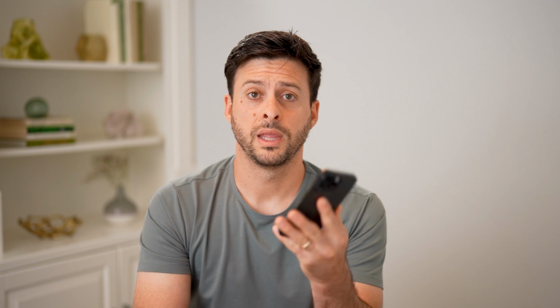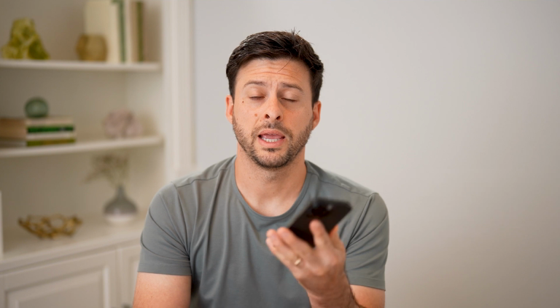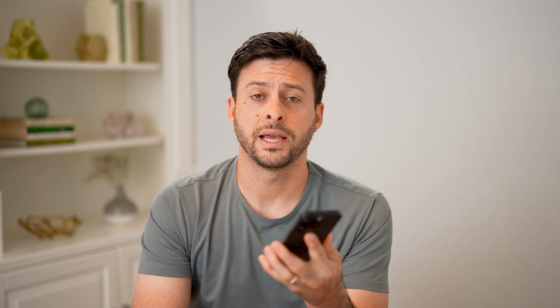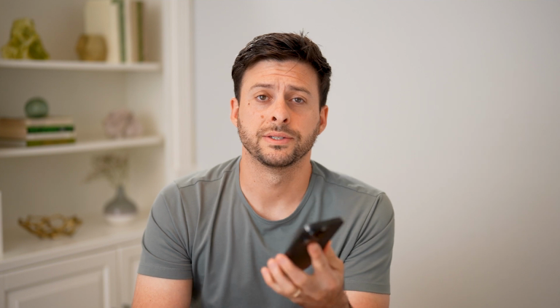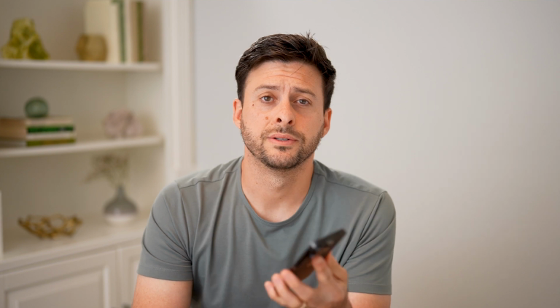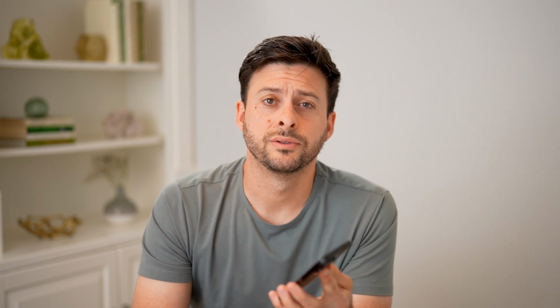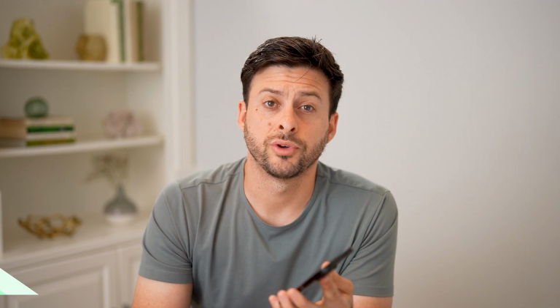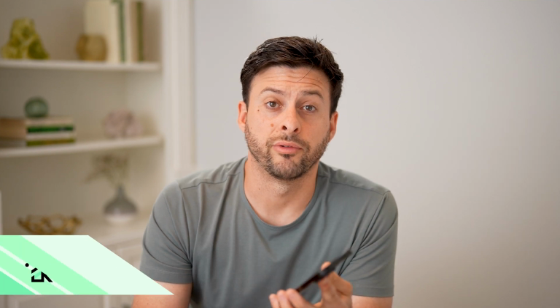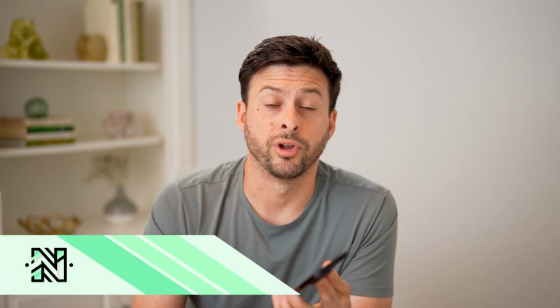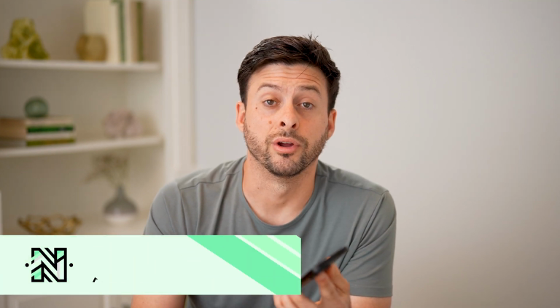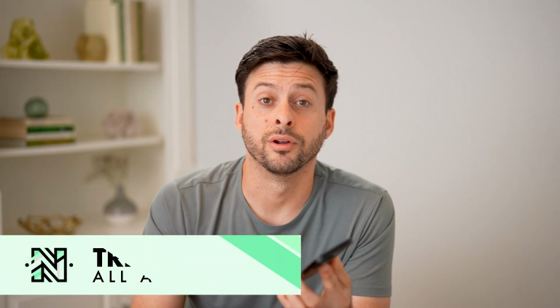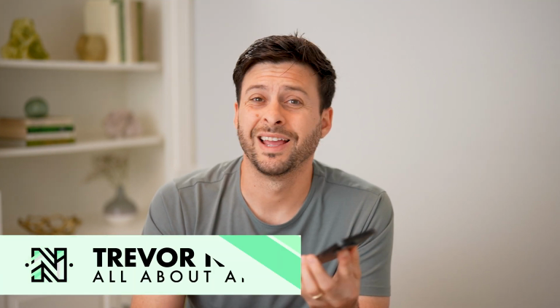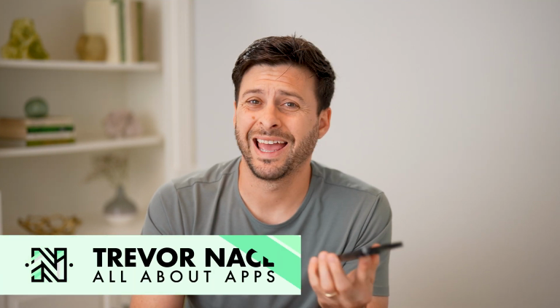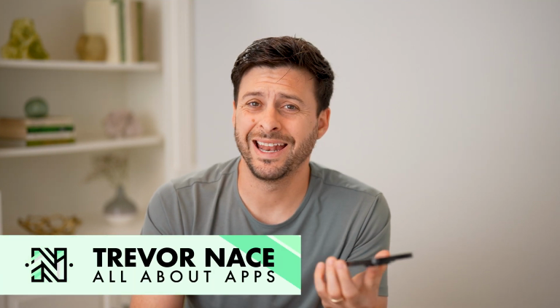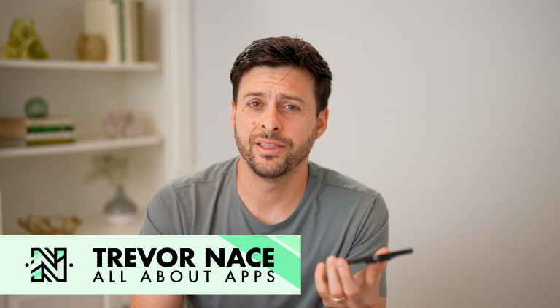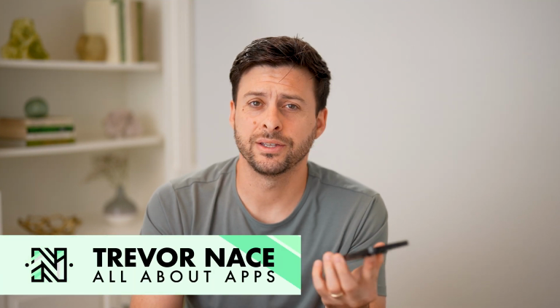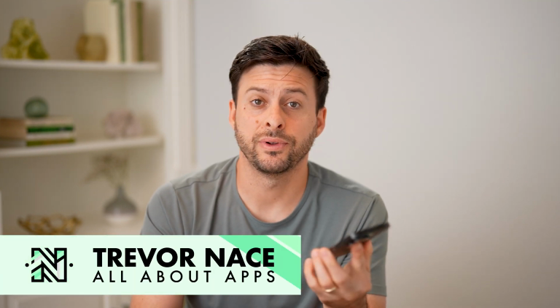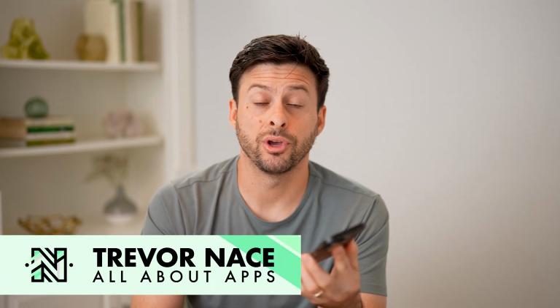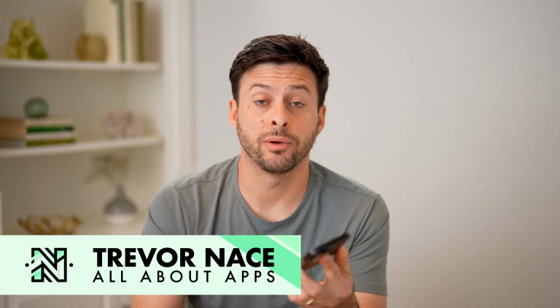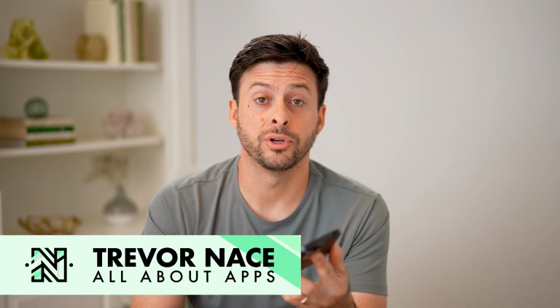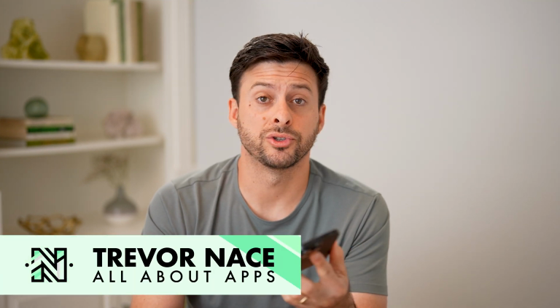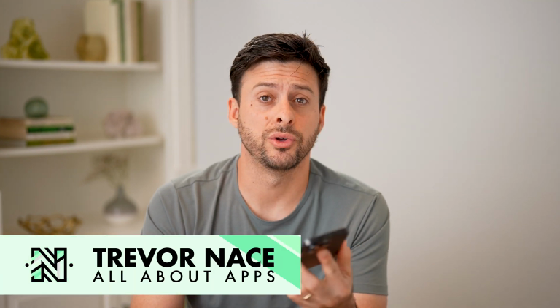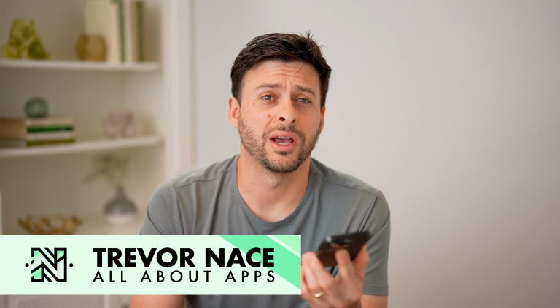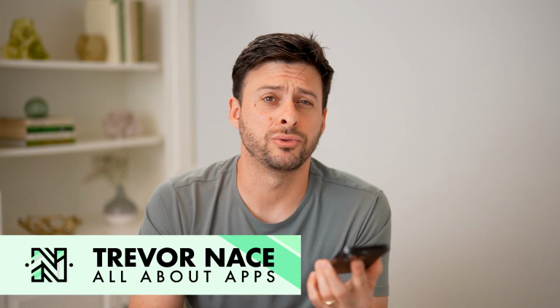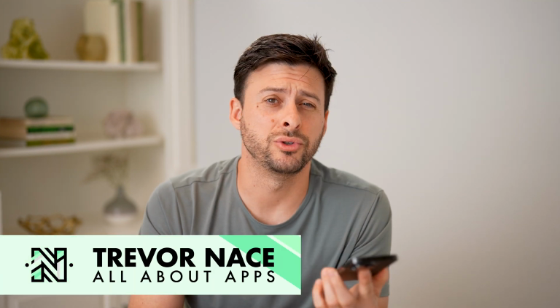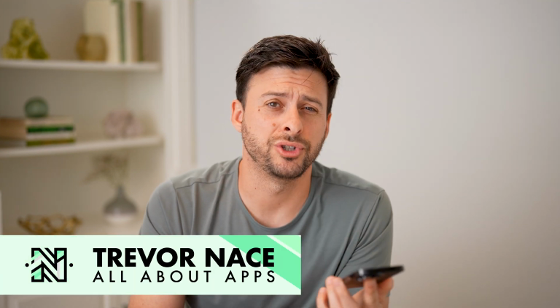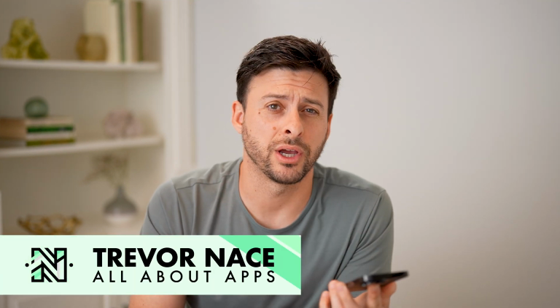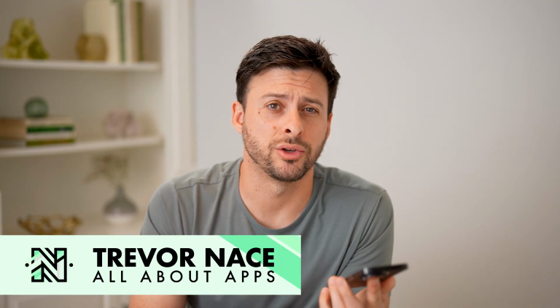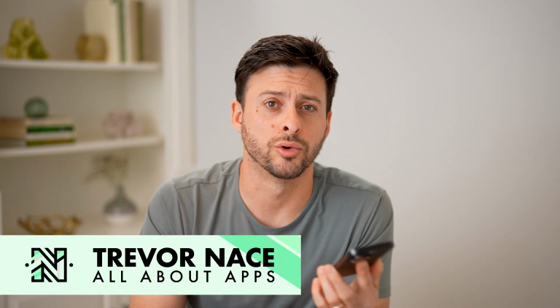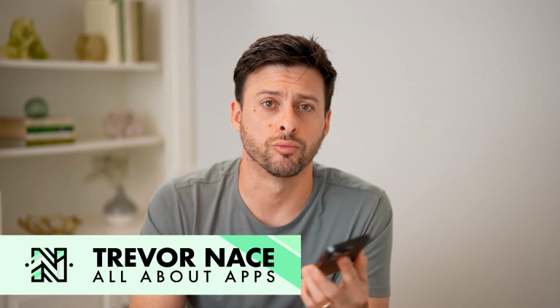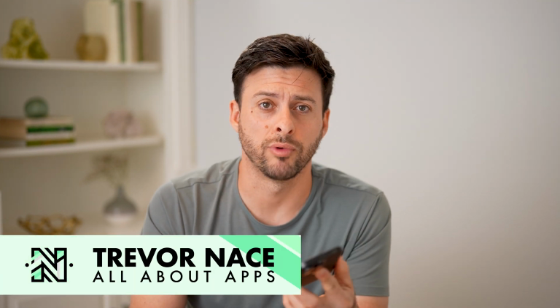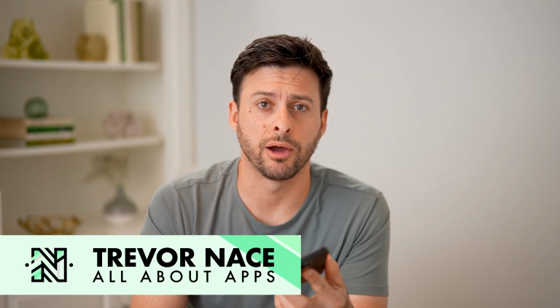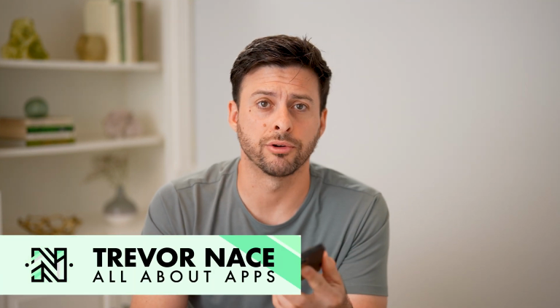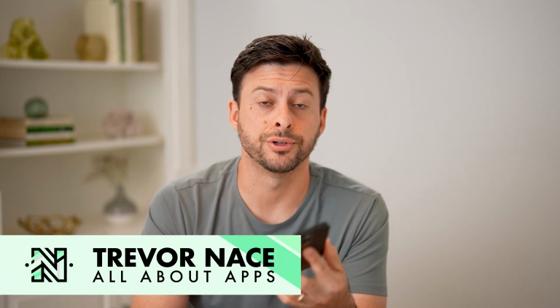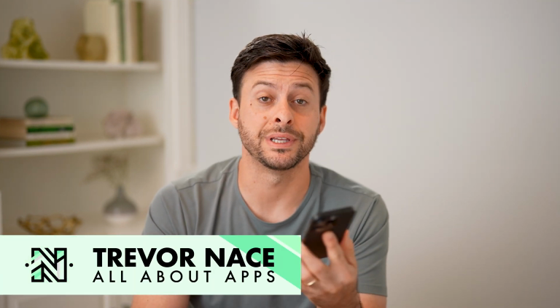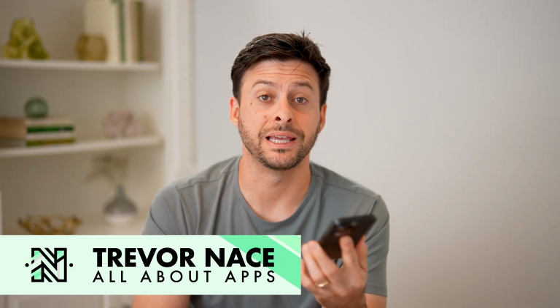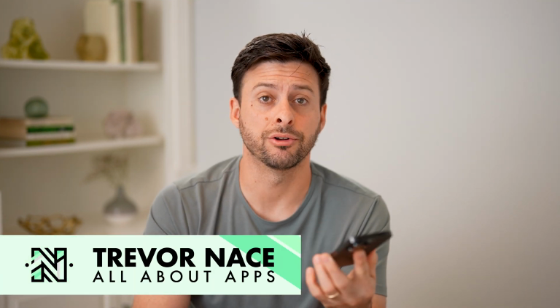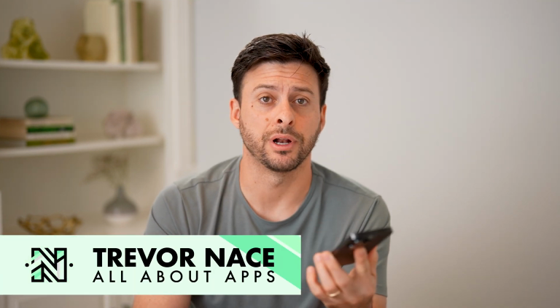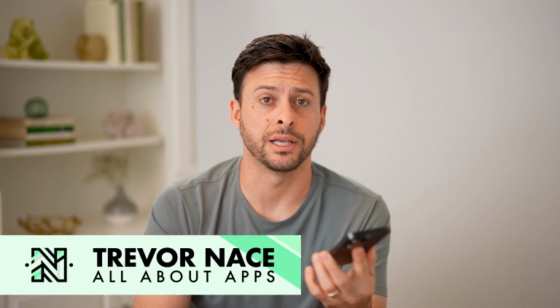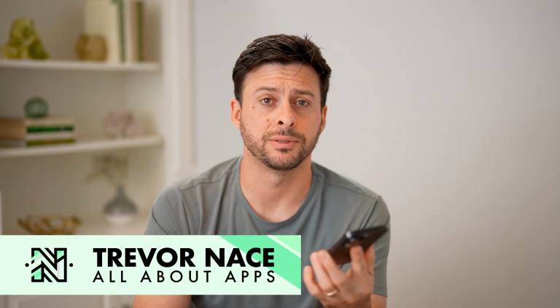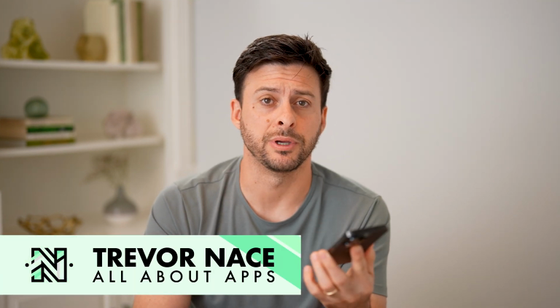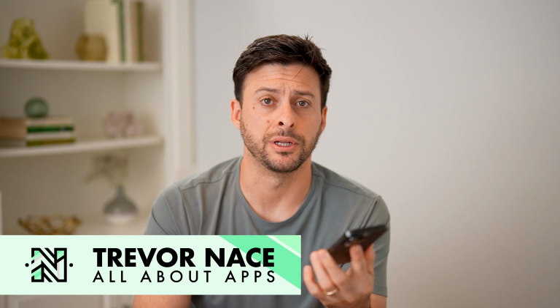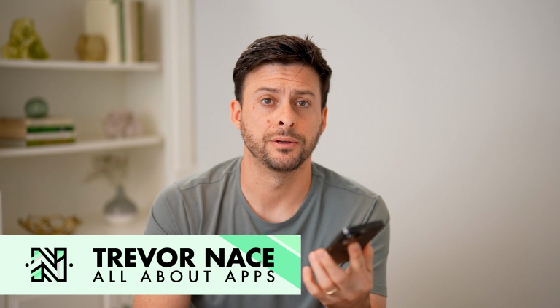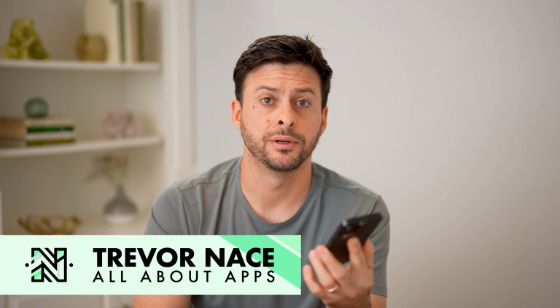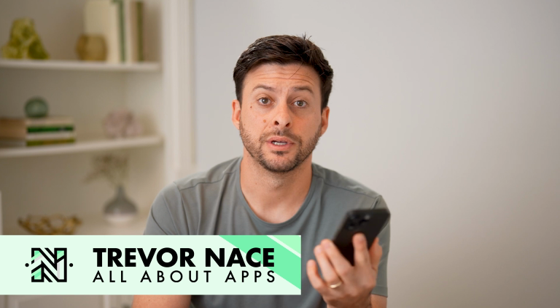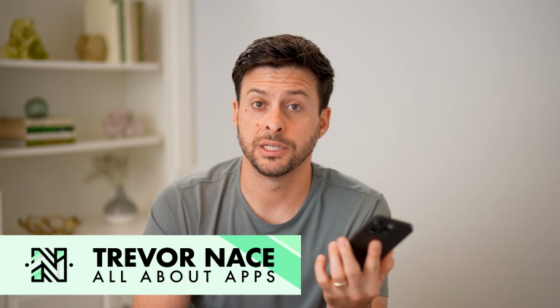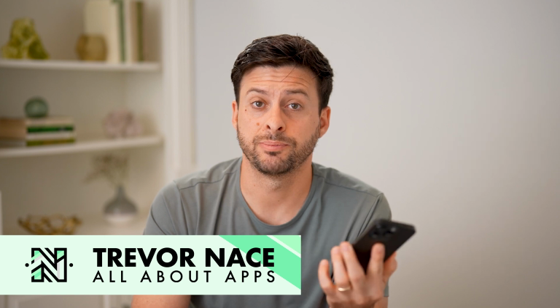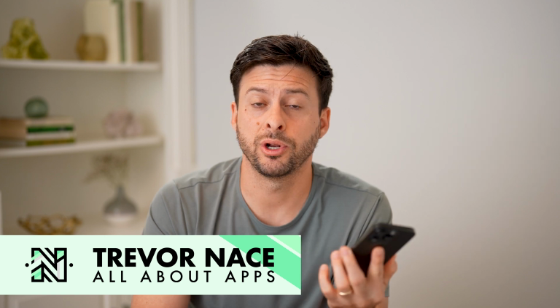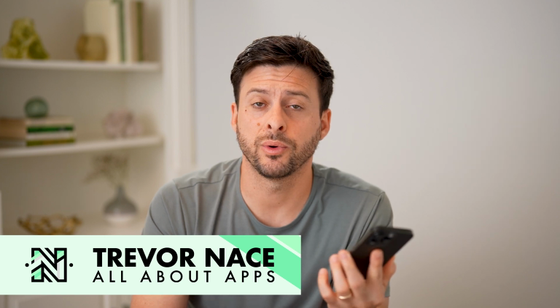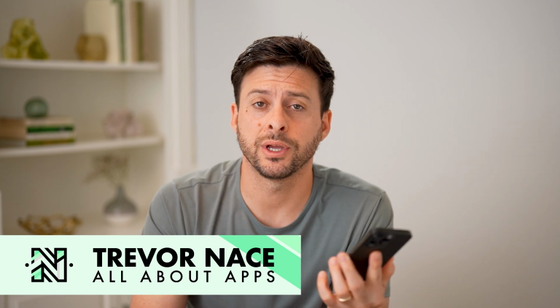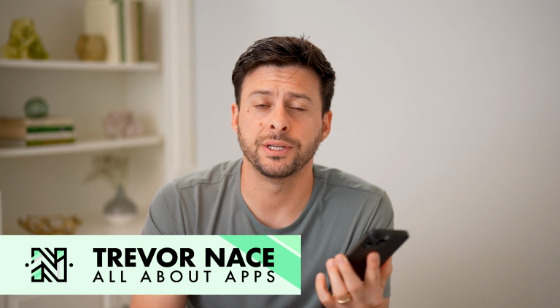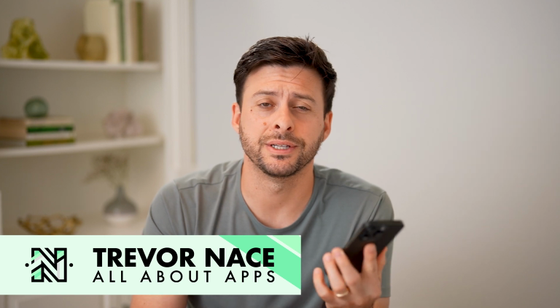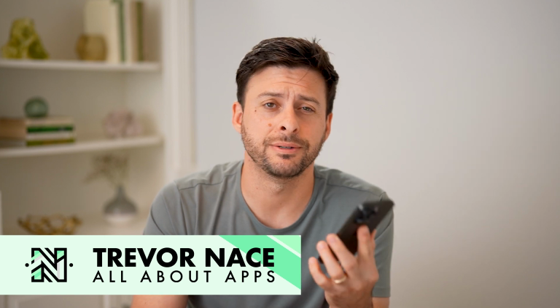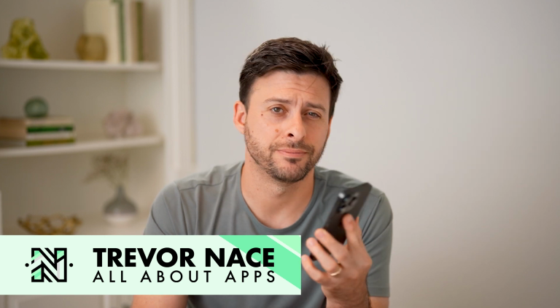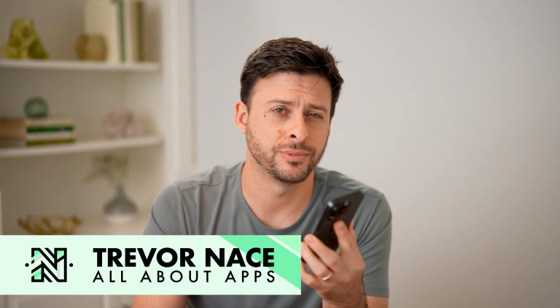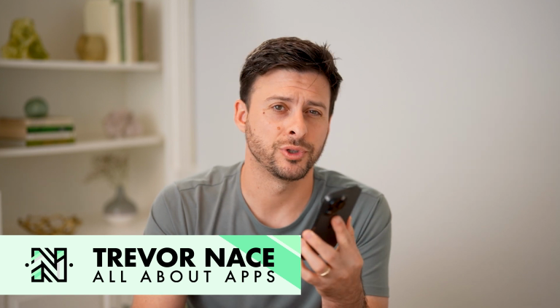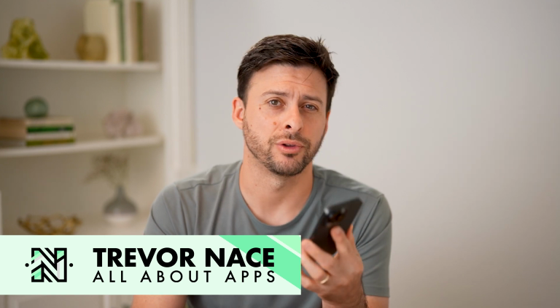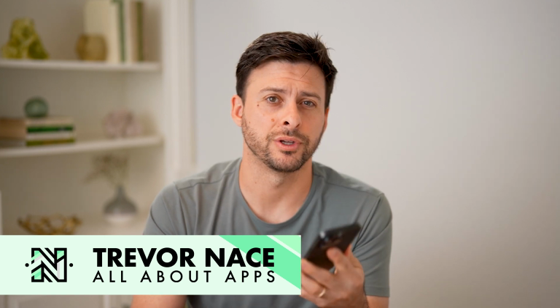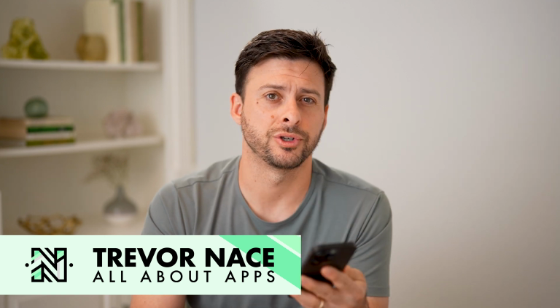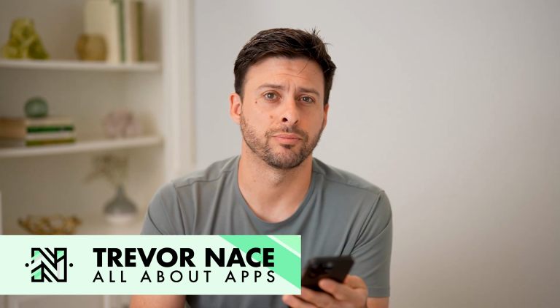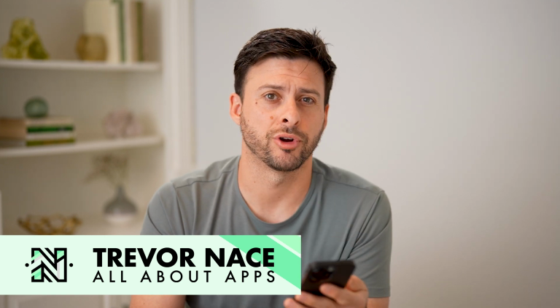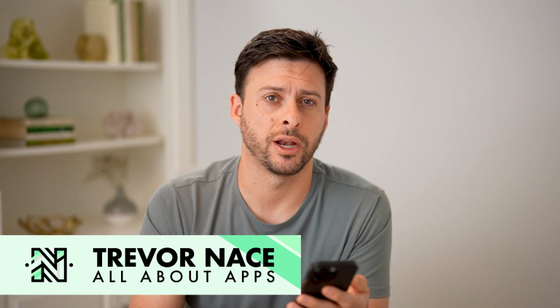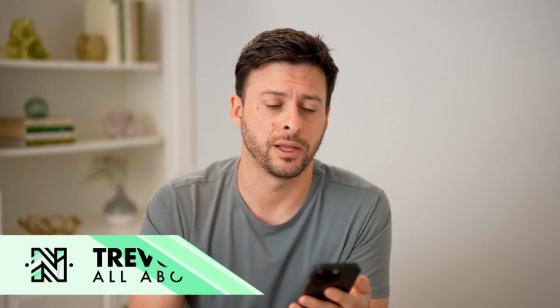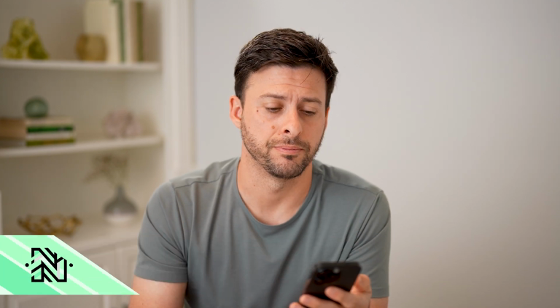Hey guys, Trevor here. In this video, I'm going to show you how to check your router's internet speed. It's pretty quick and easy, so let's jump right in.